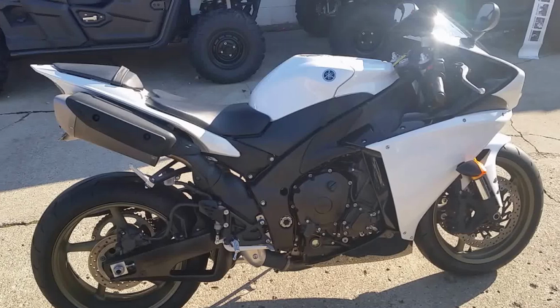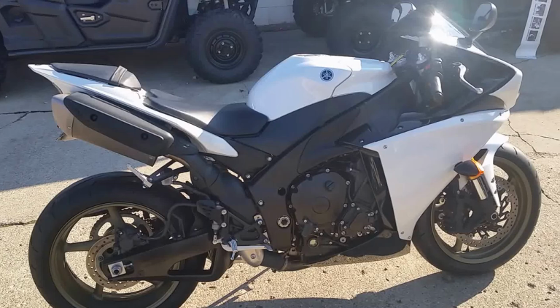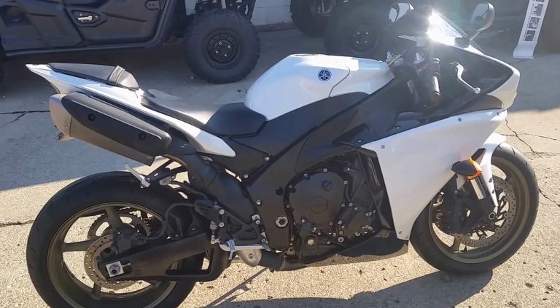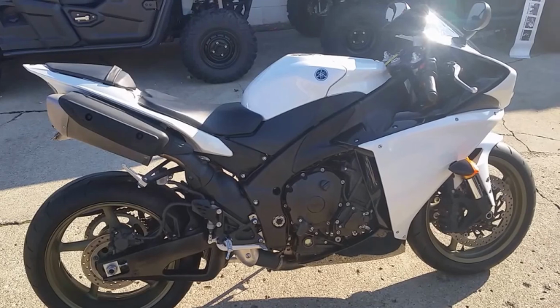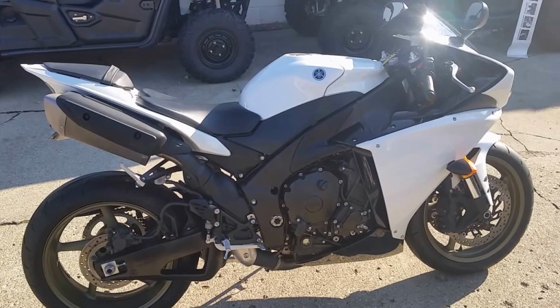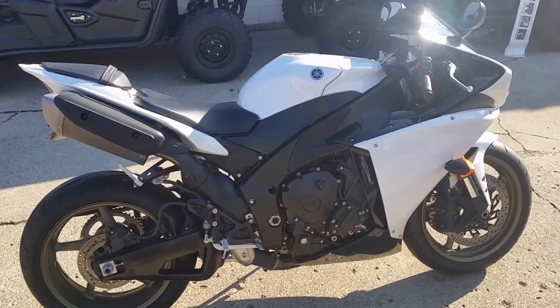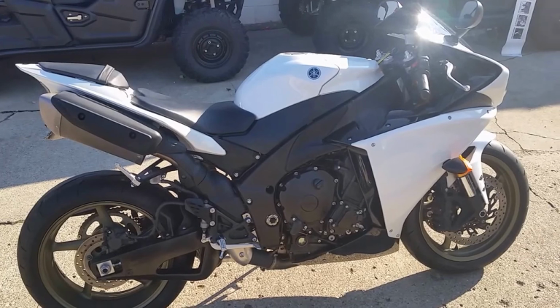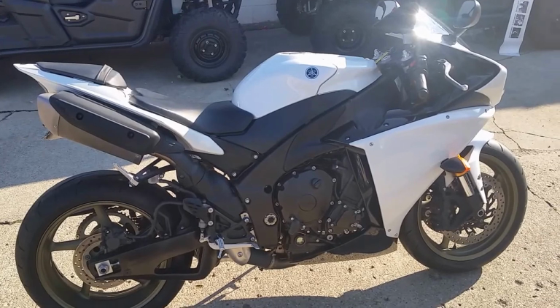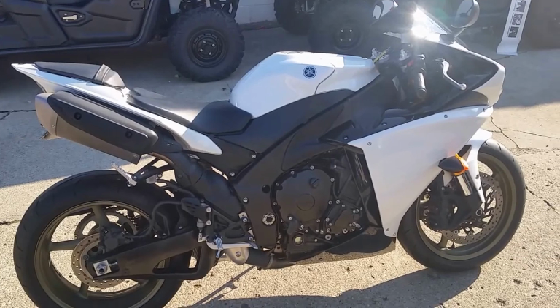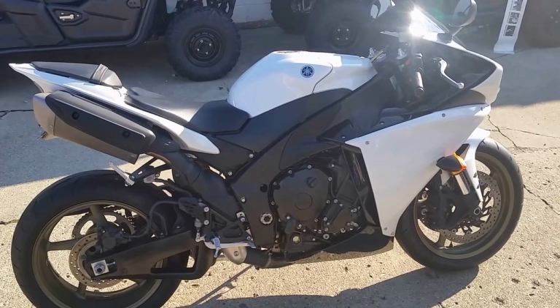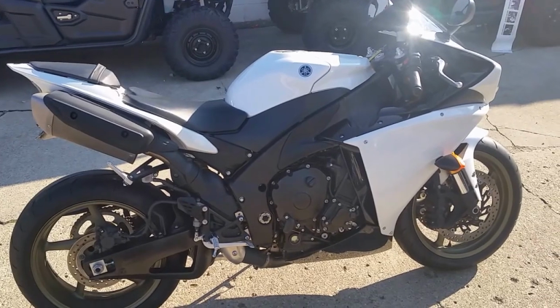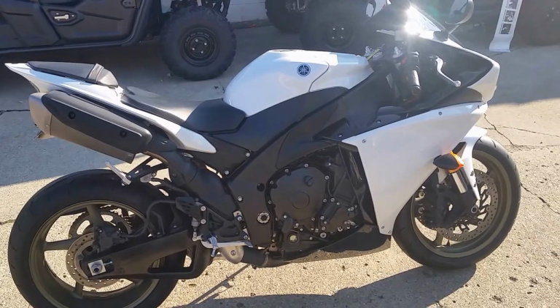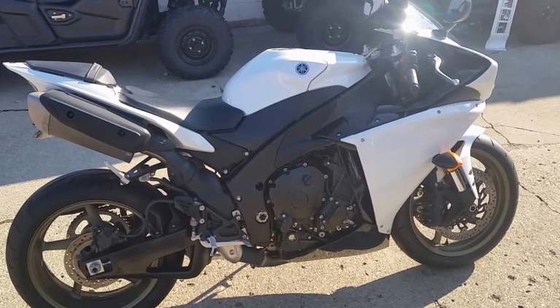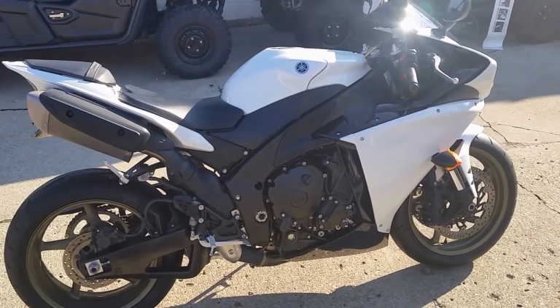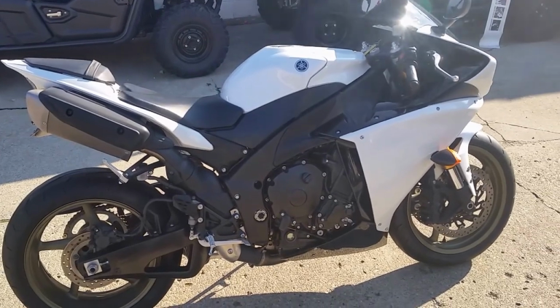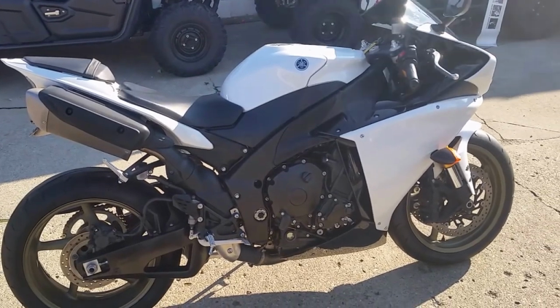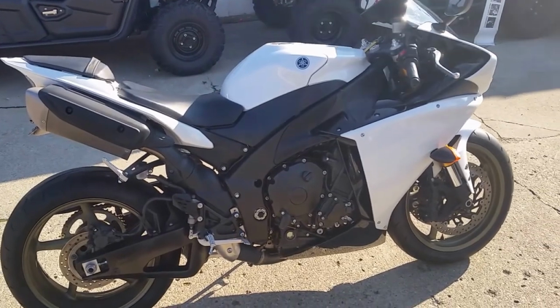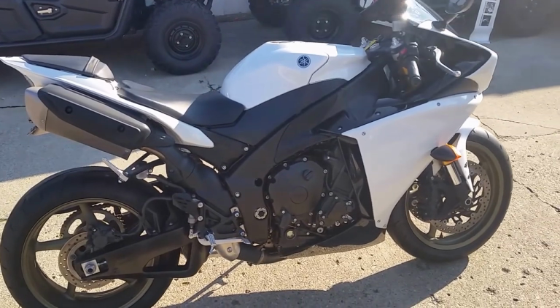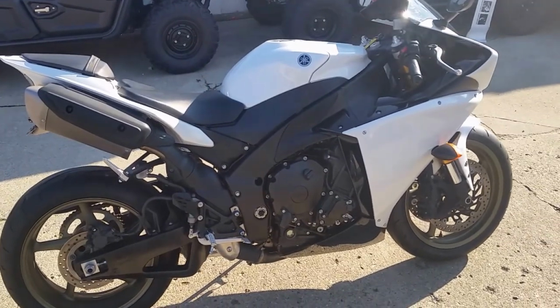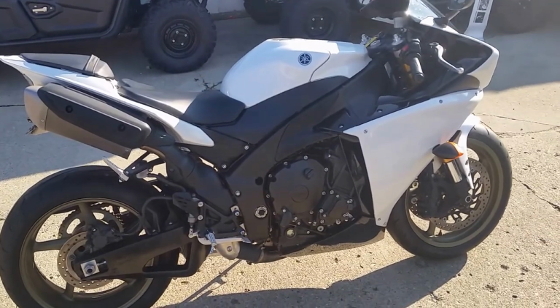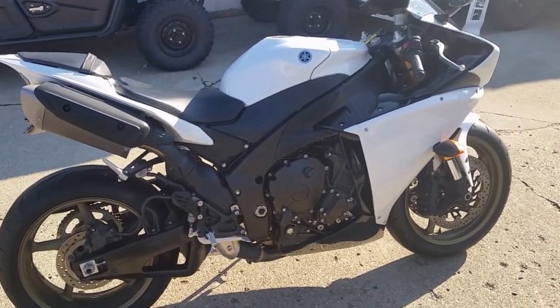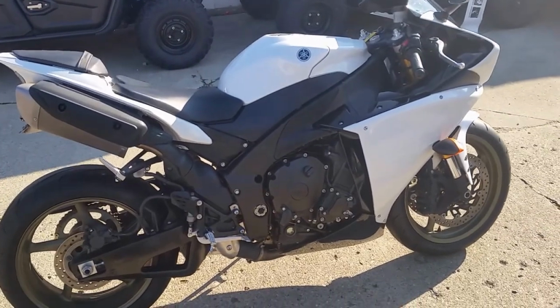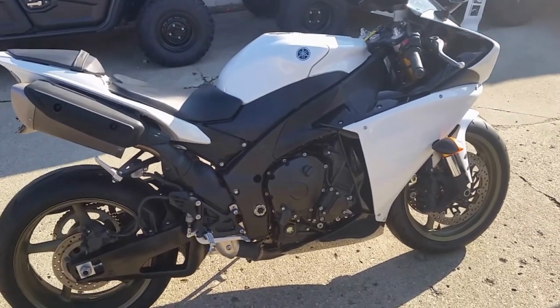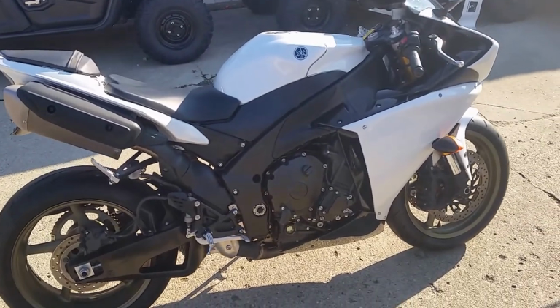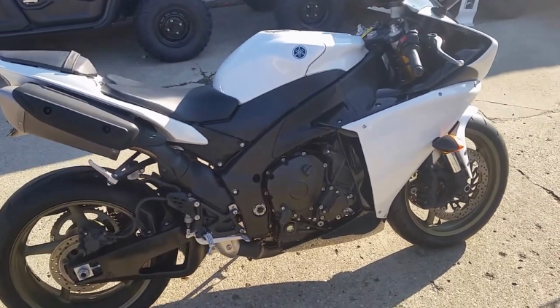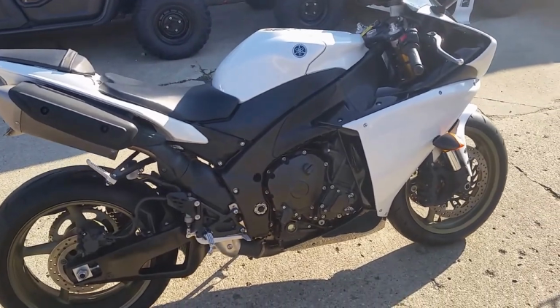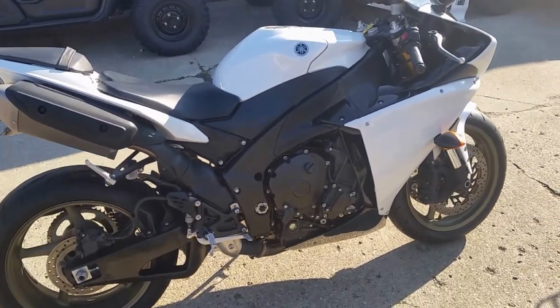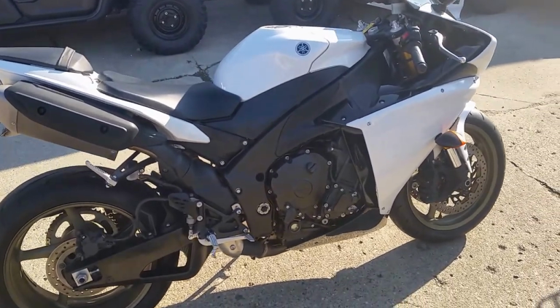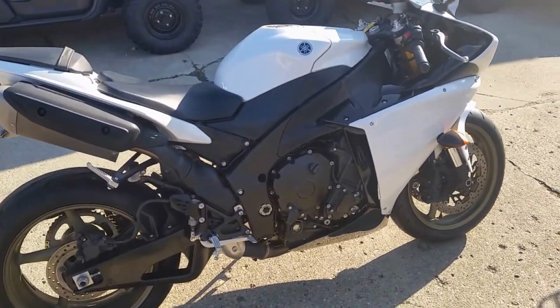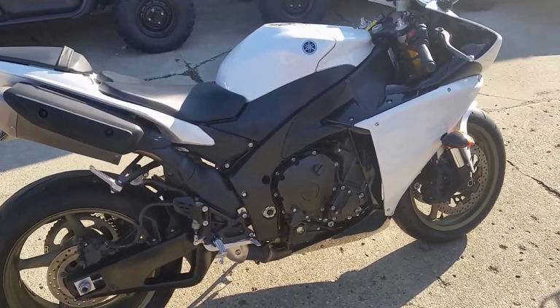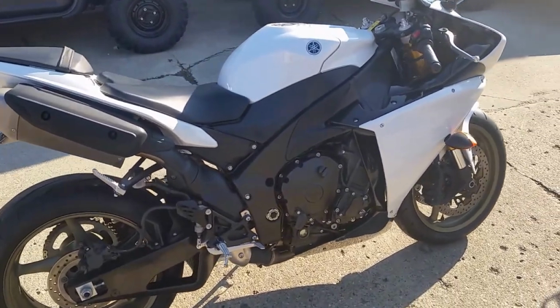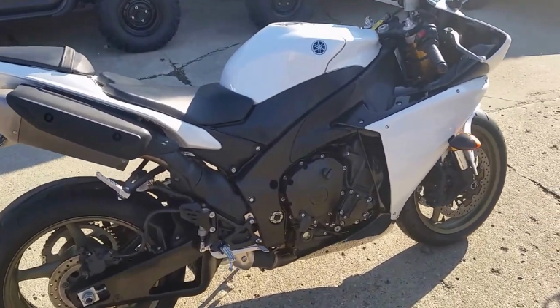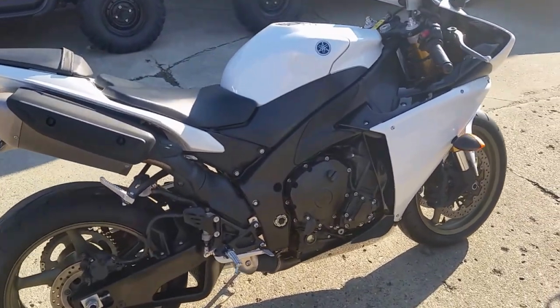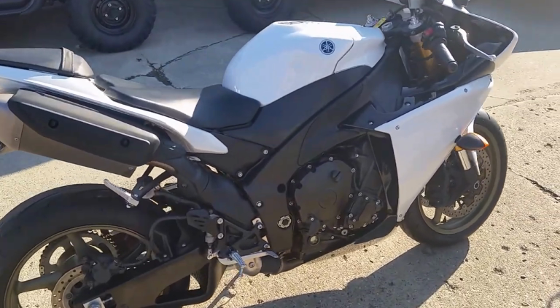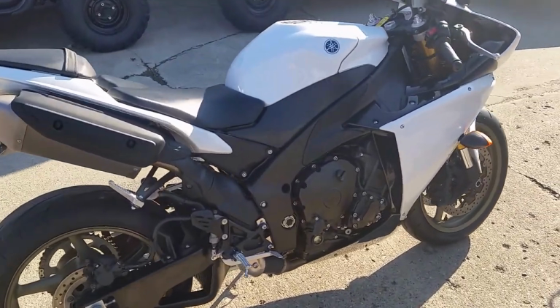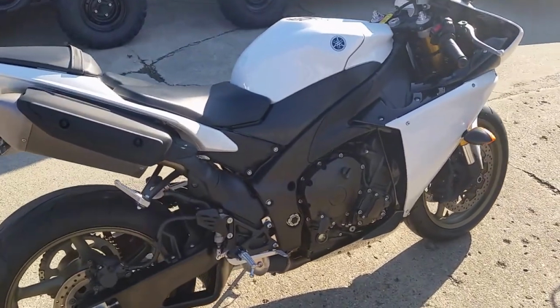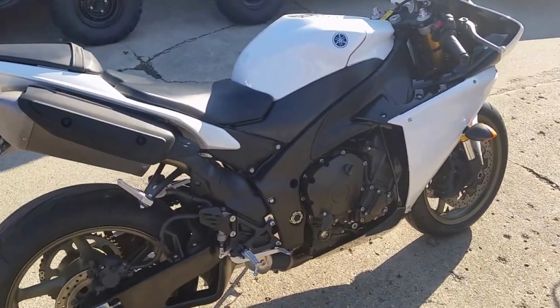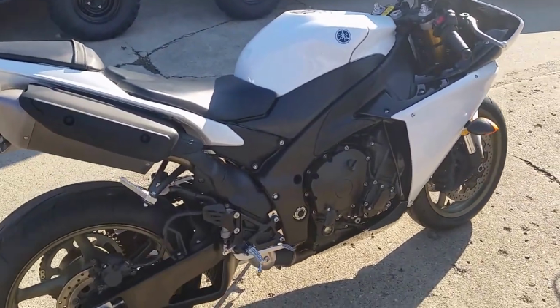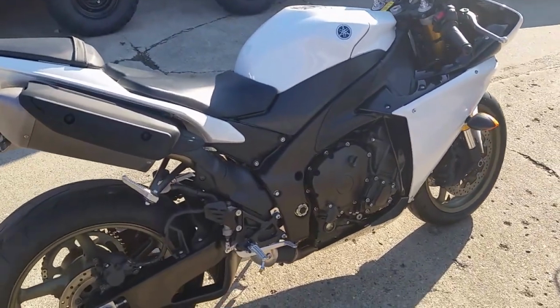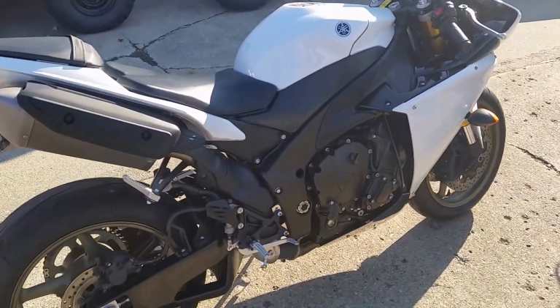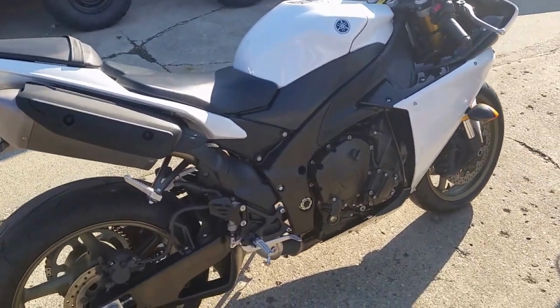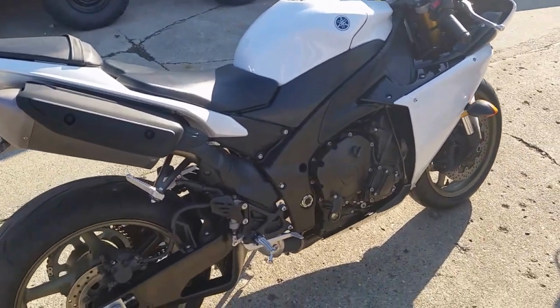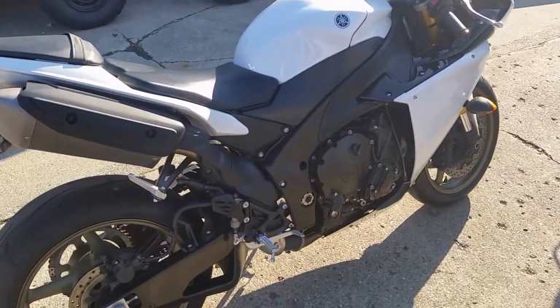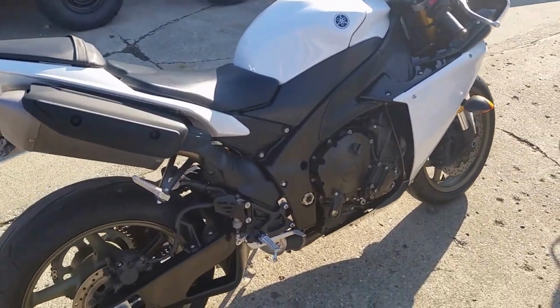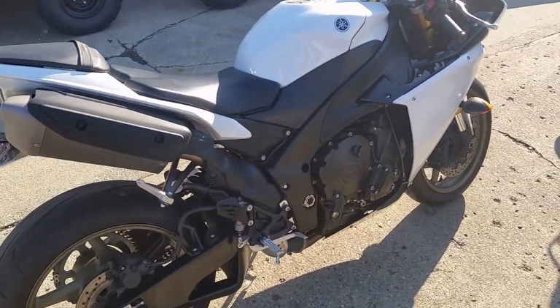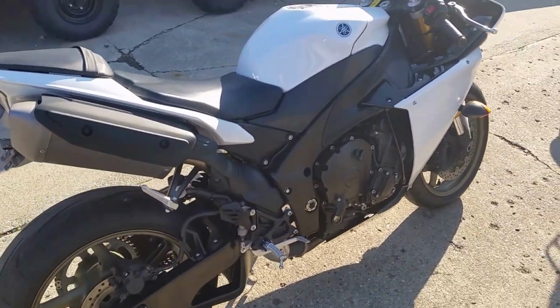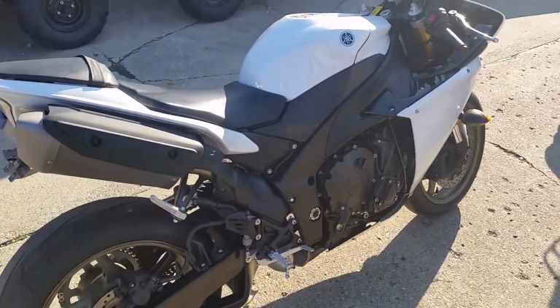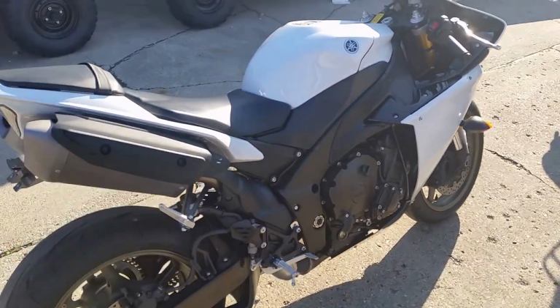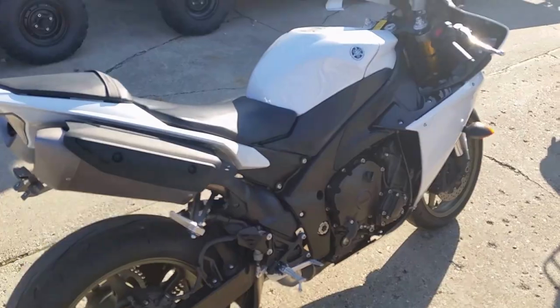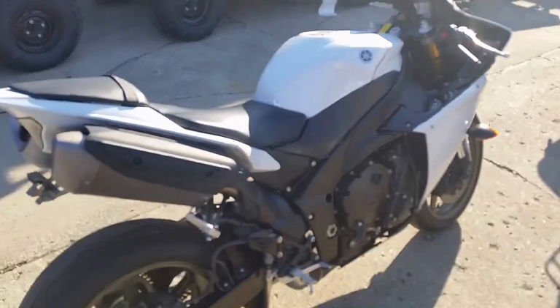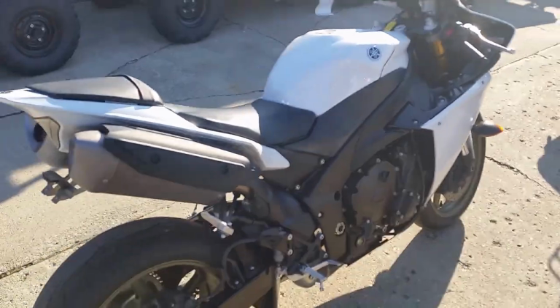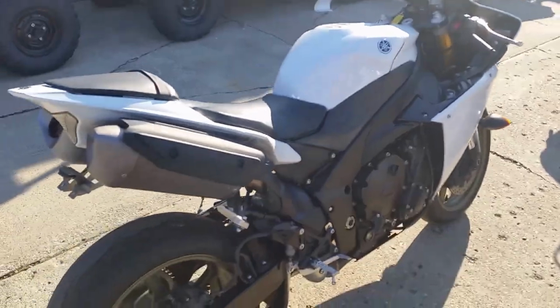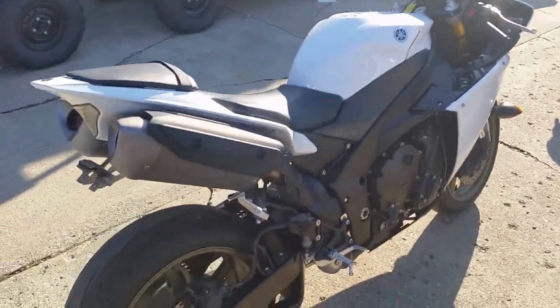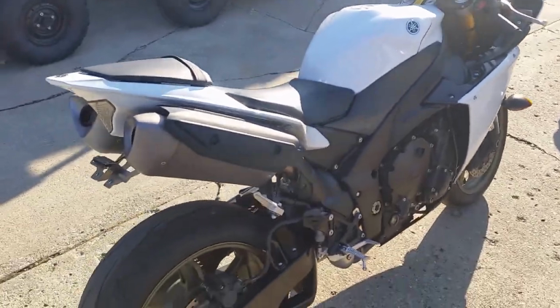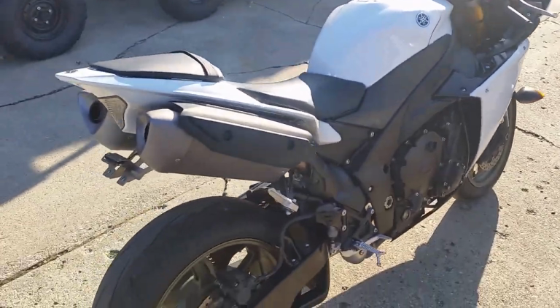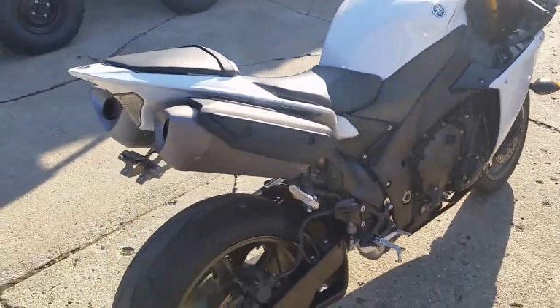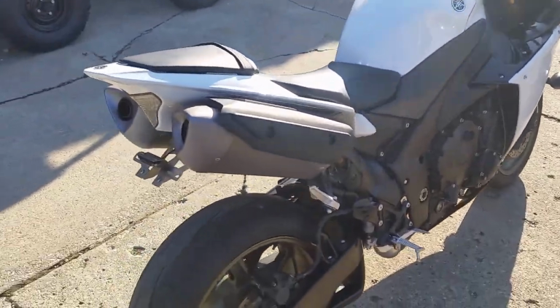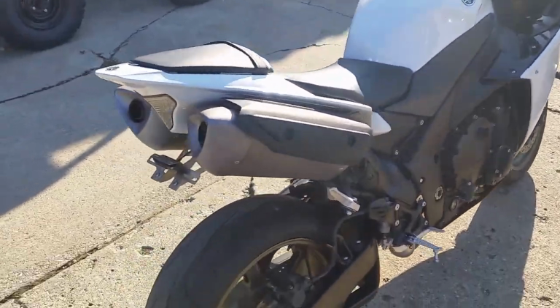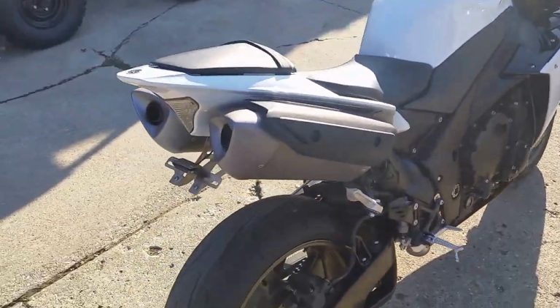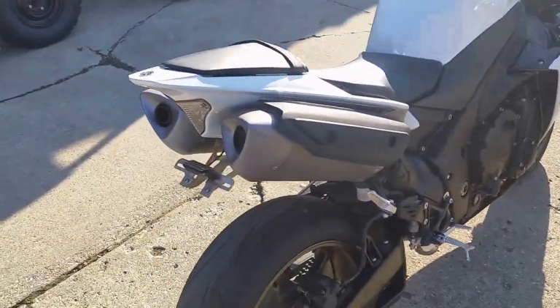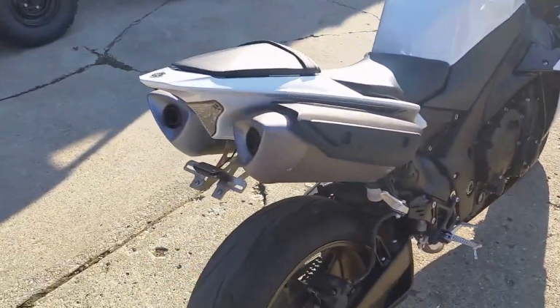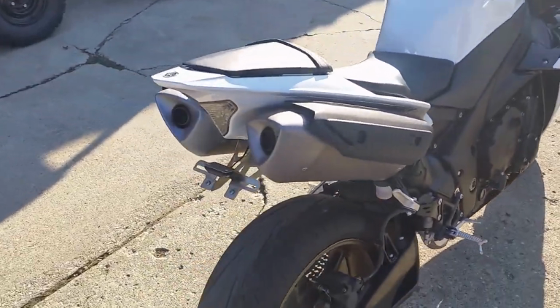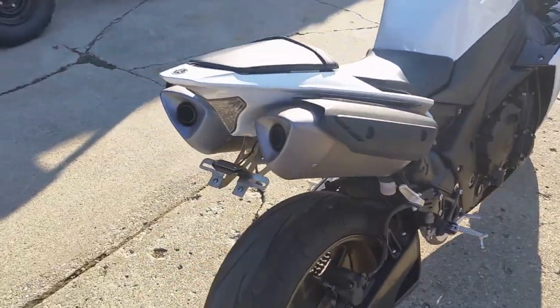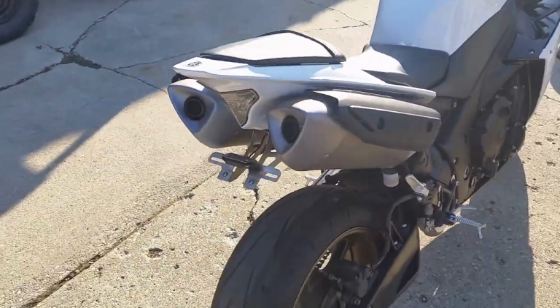Guys, today at Approval Power Sports, we're showing you a 2014 Yamaha R1 Sport Bike for sale for only $11,800.